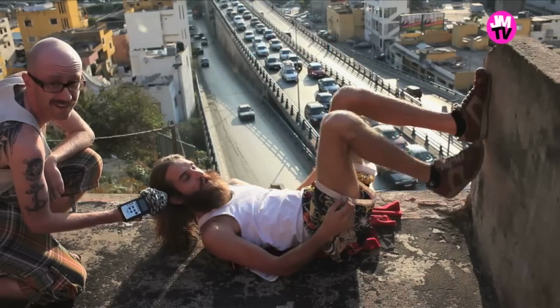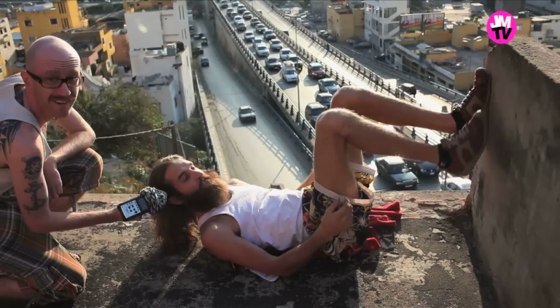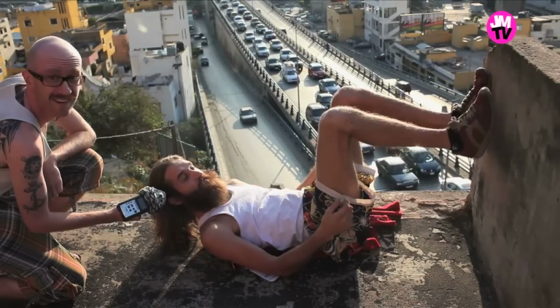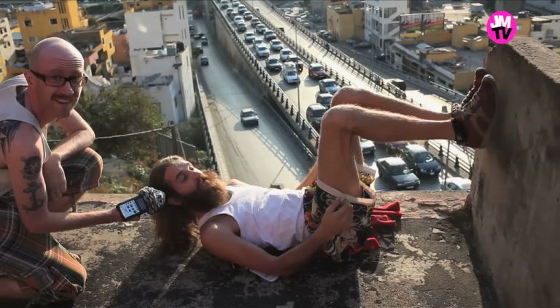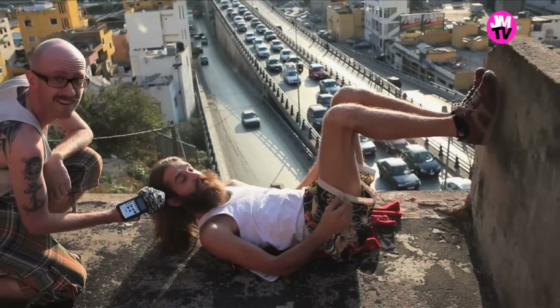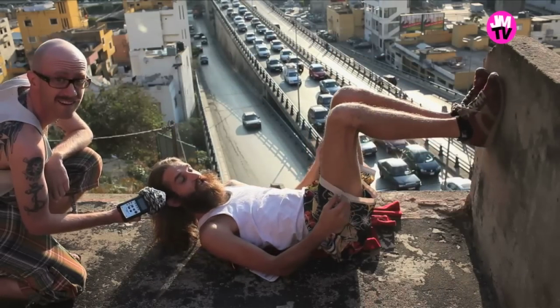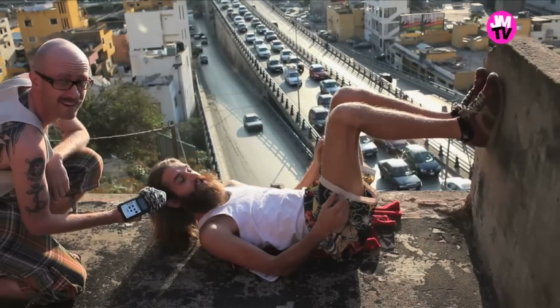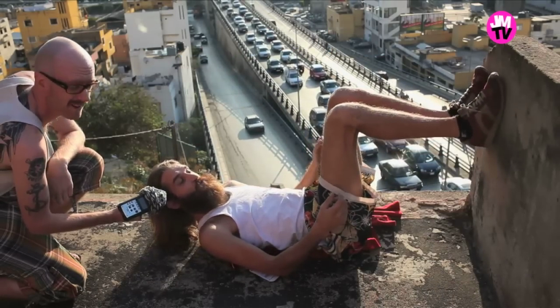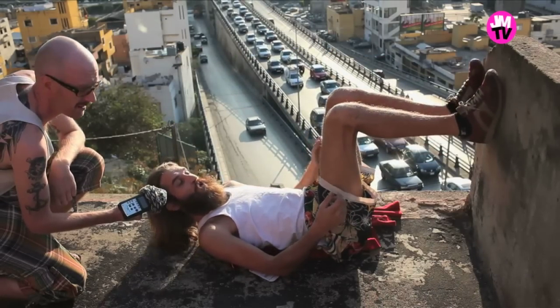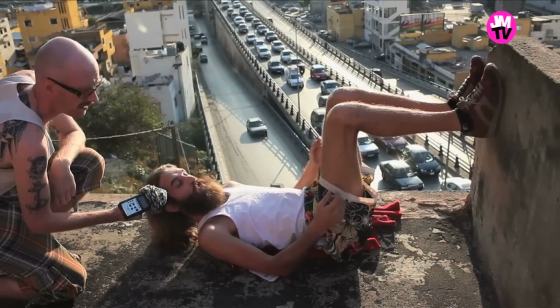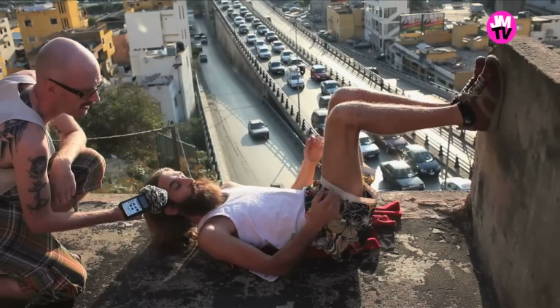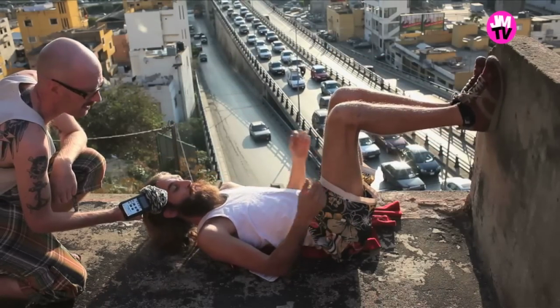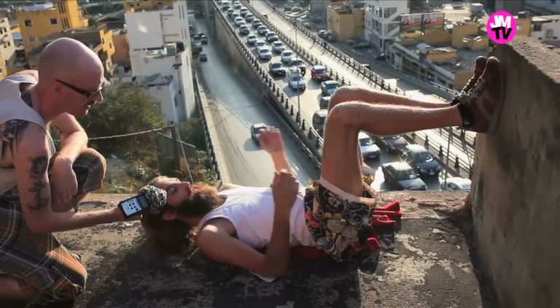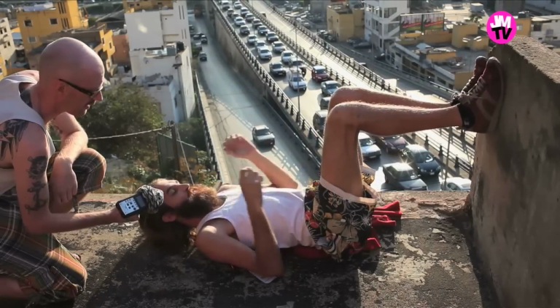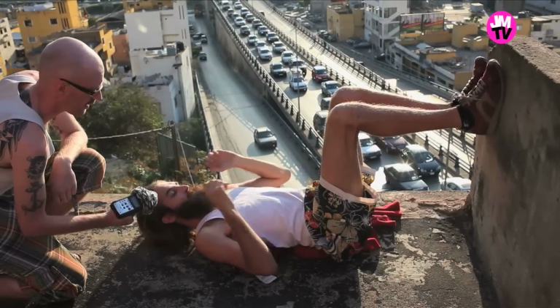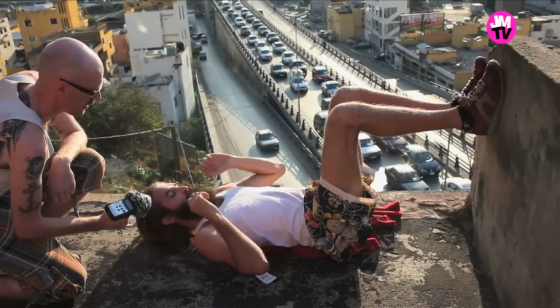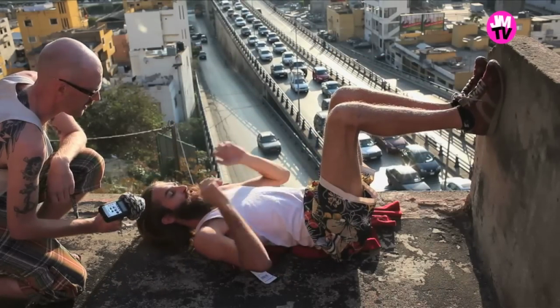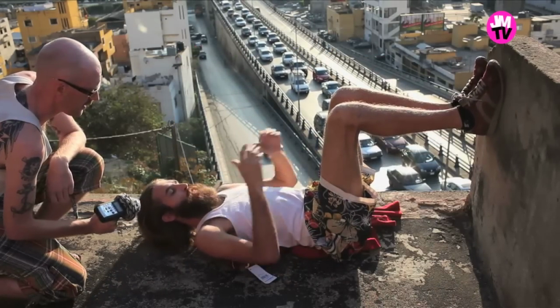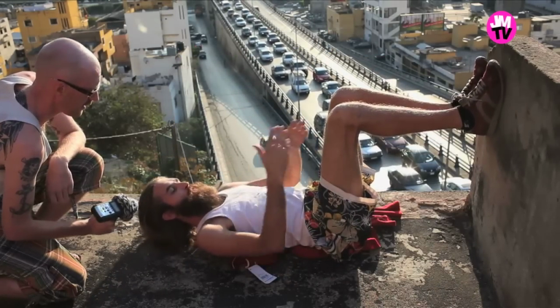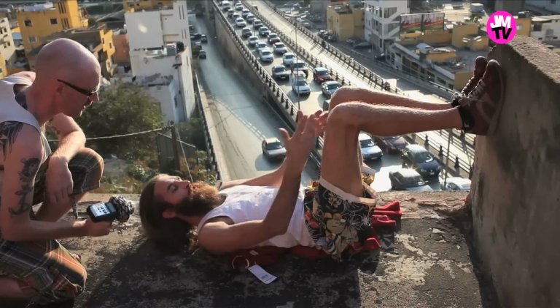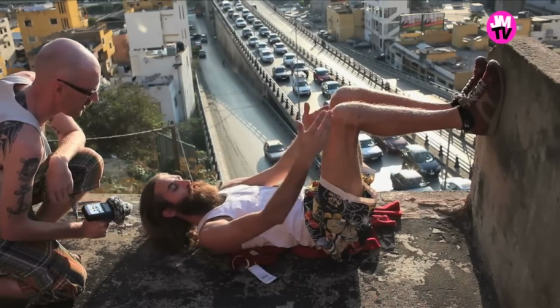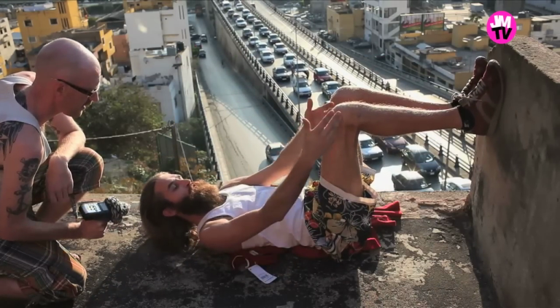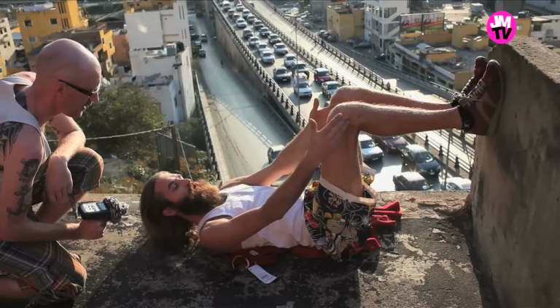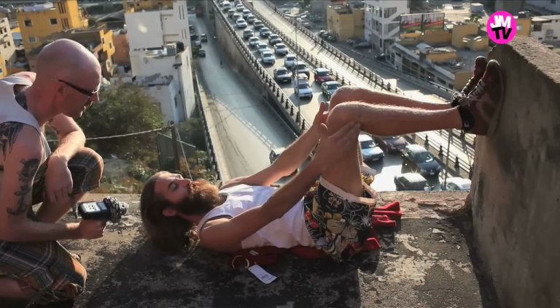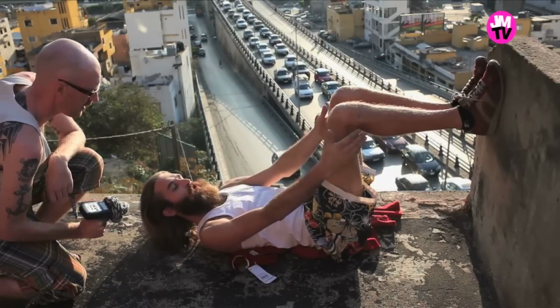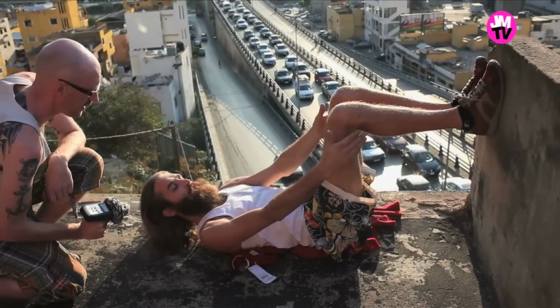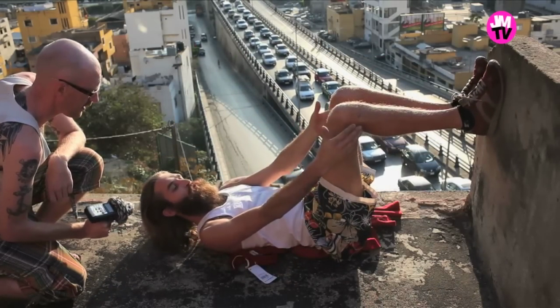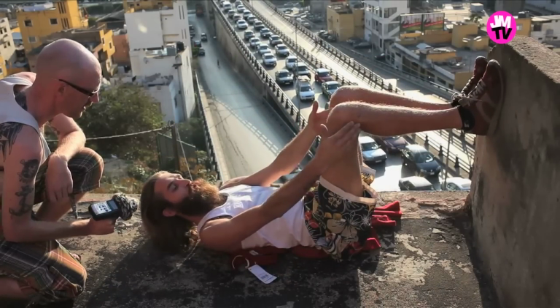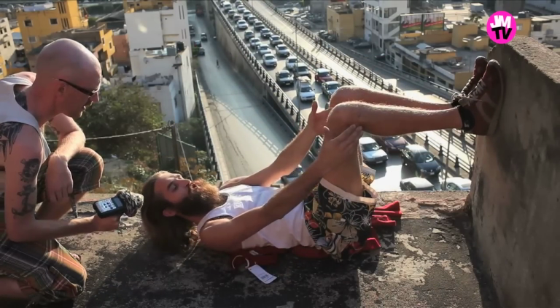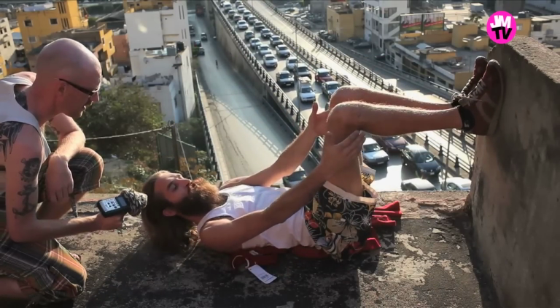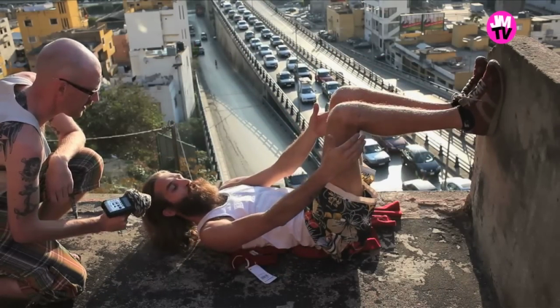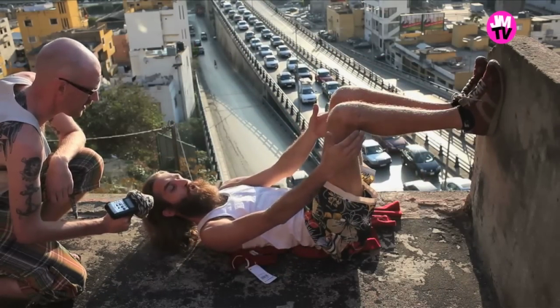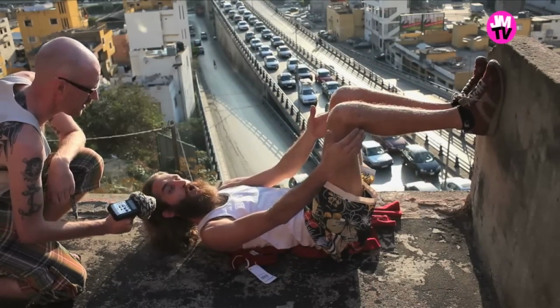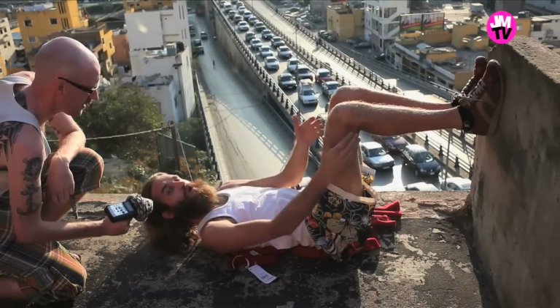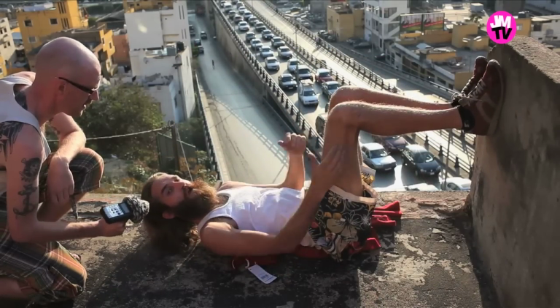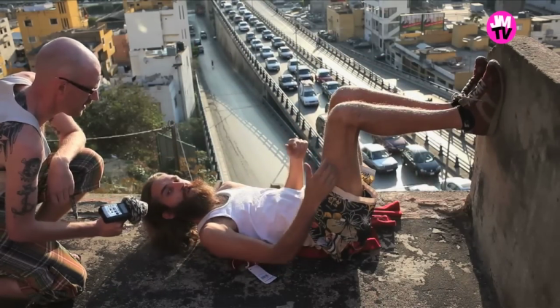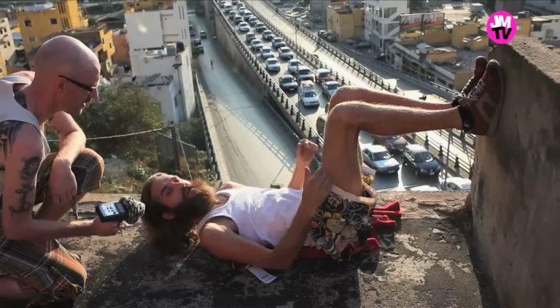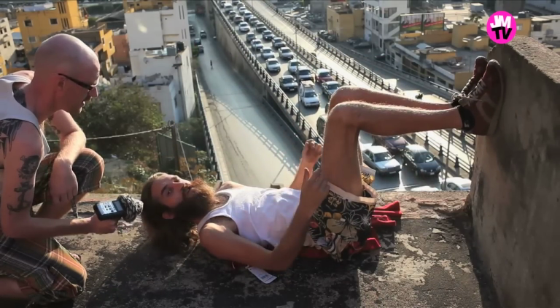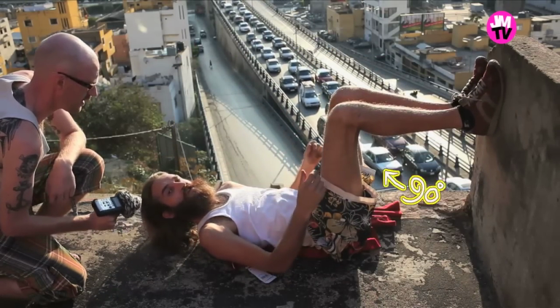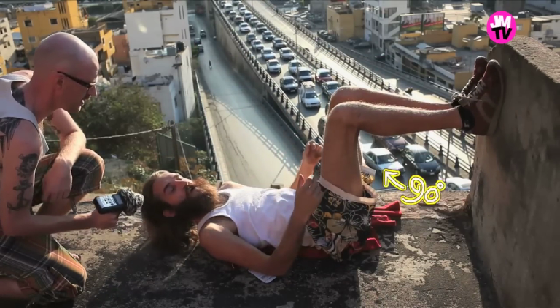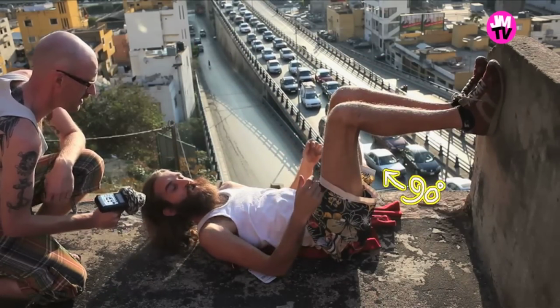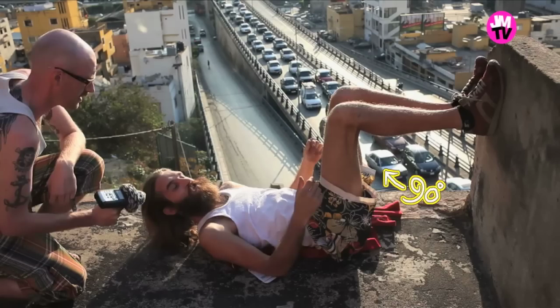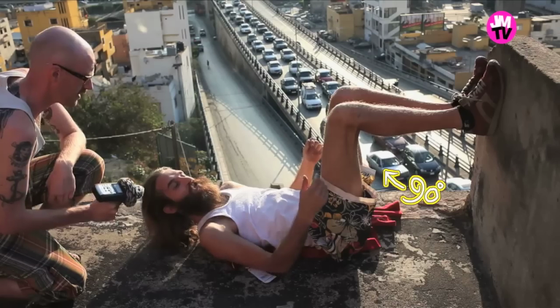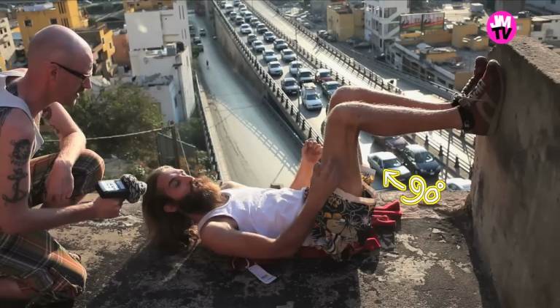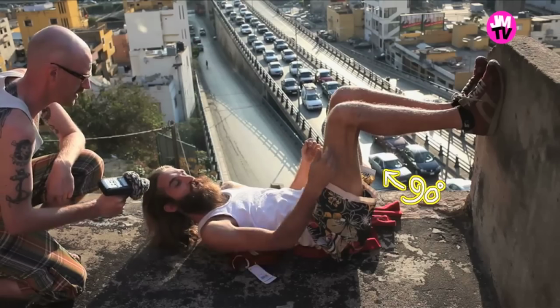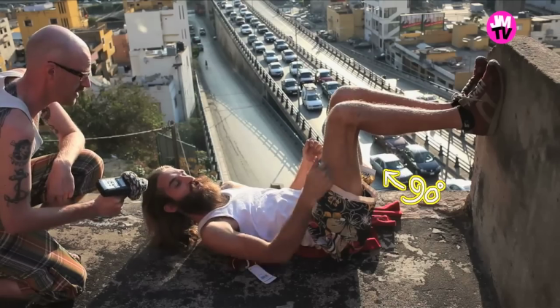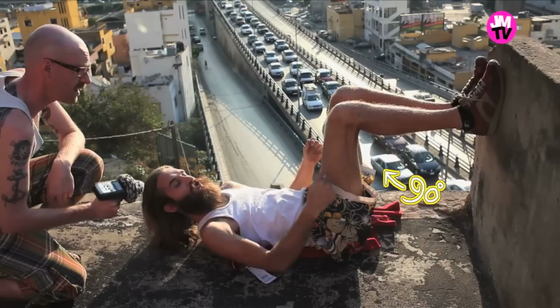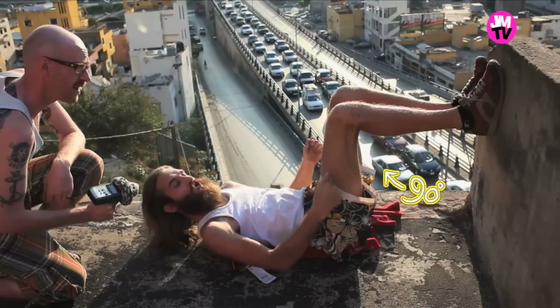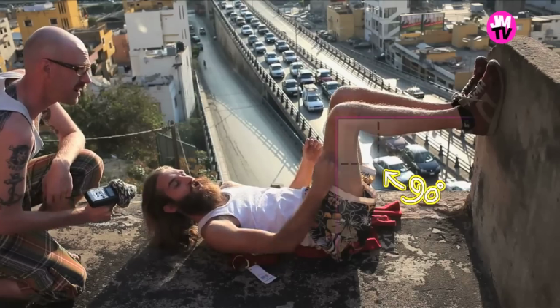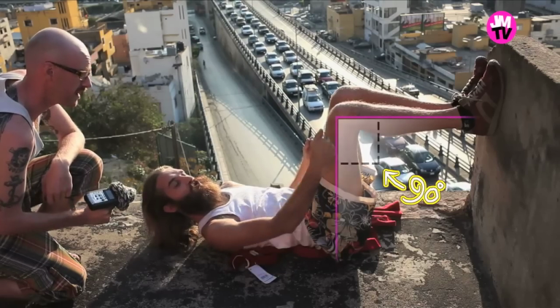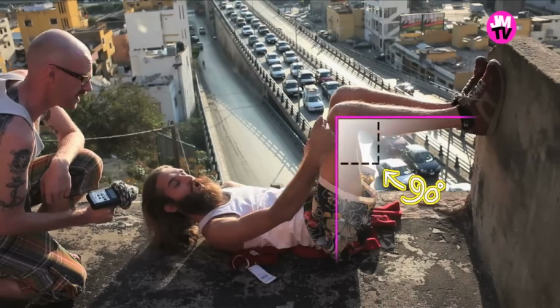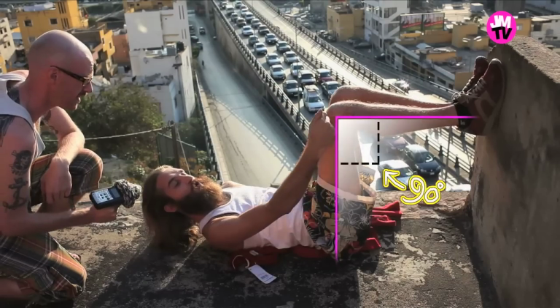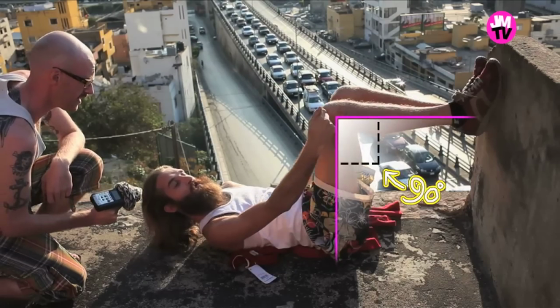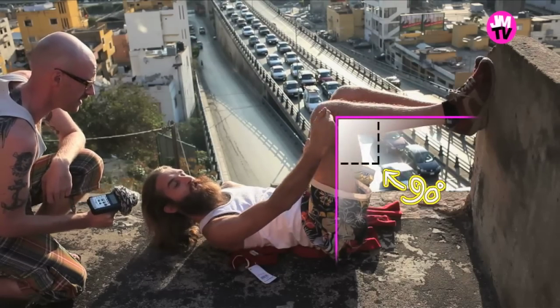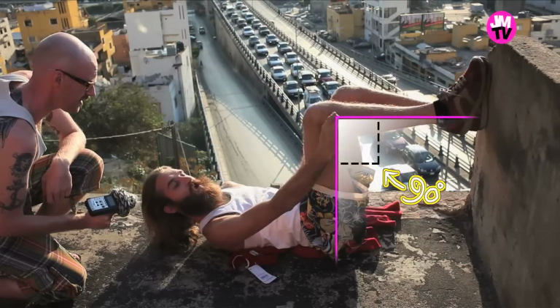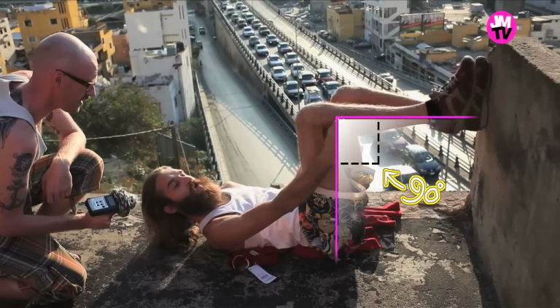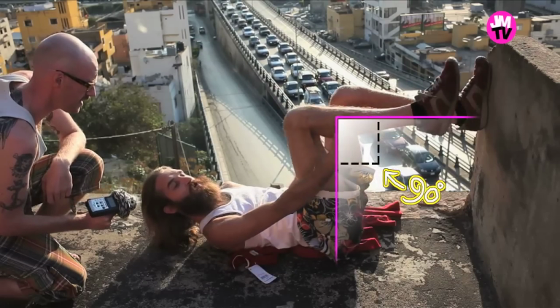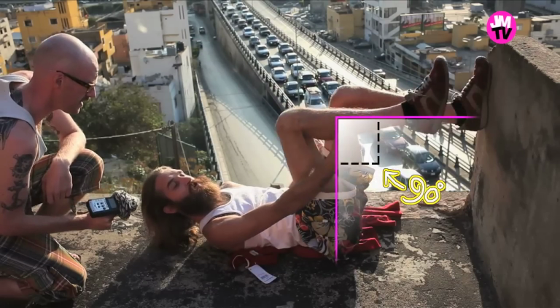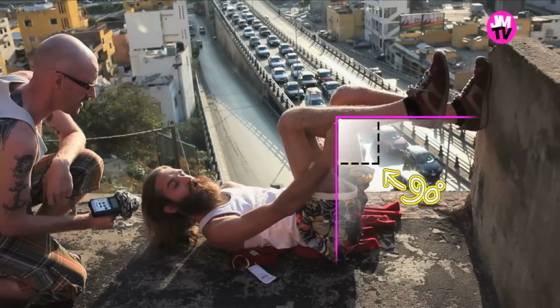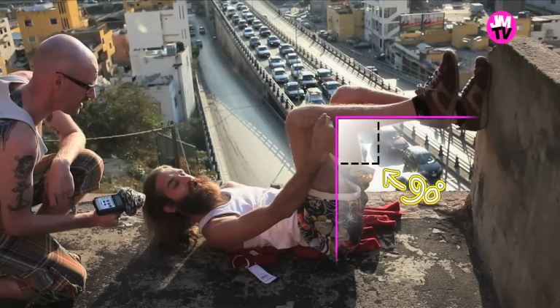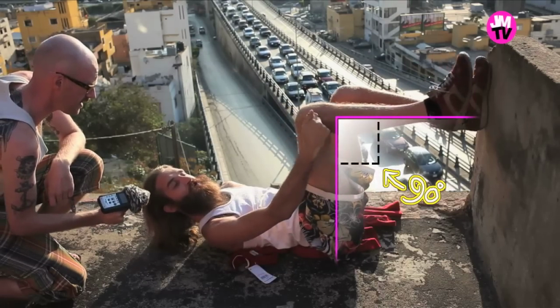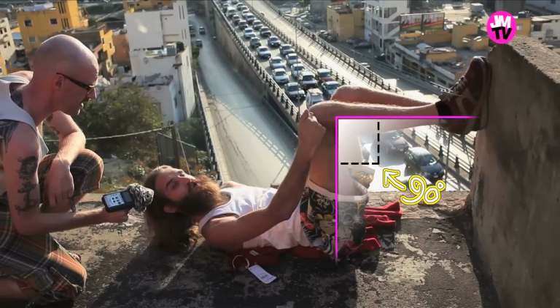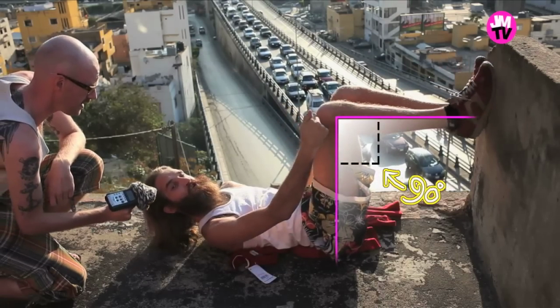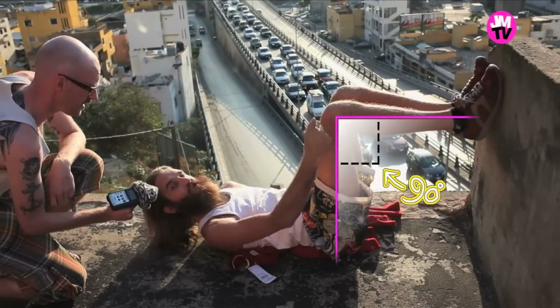This is one. Put your feet up towards the wall like this in 90 degrees. Try to have an angle here in your knee.